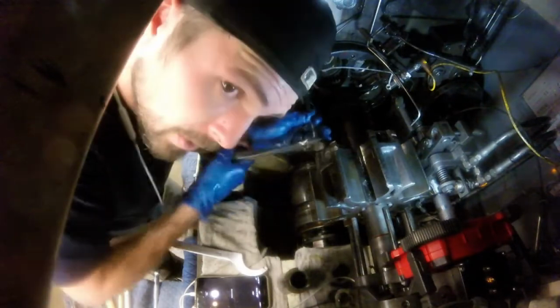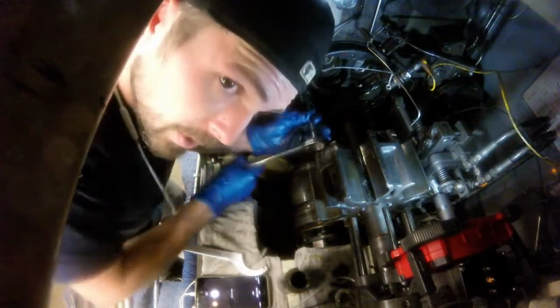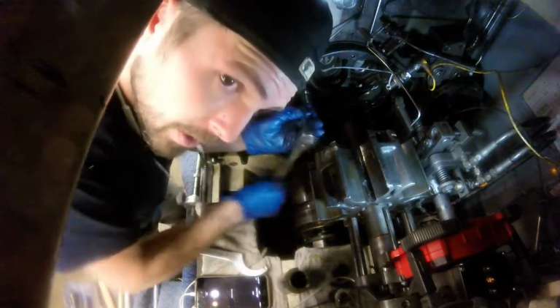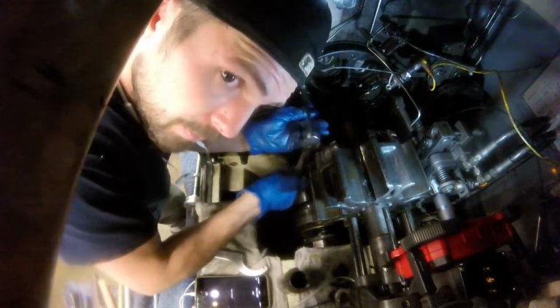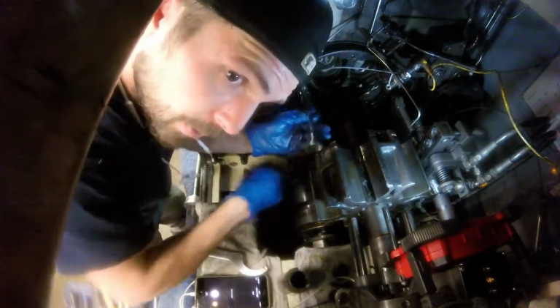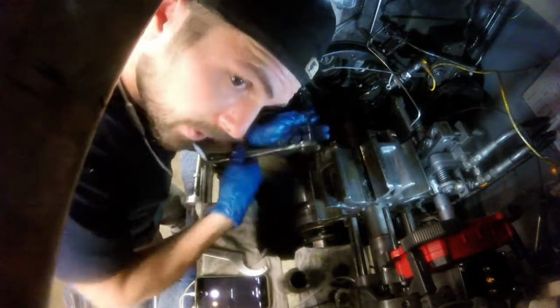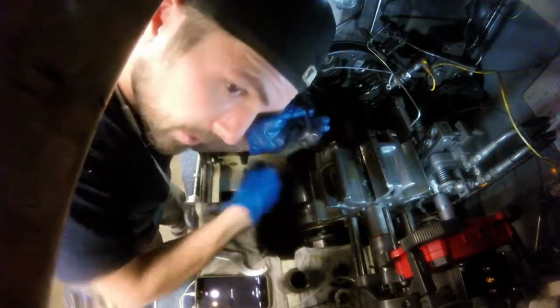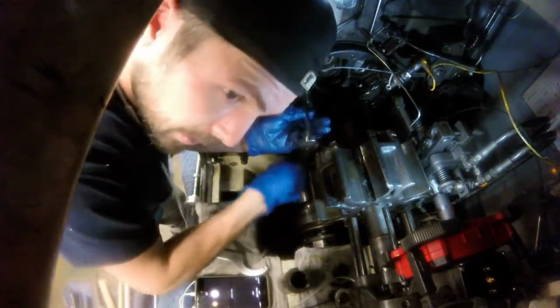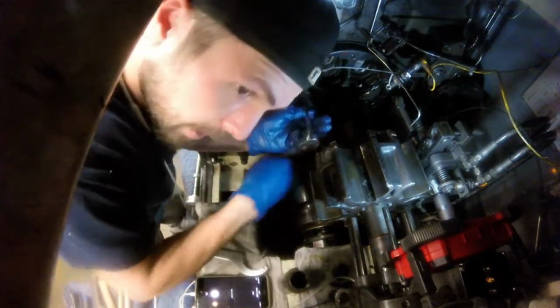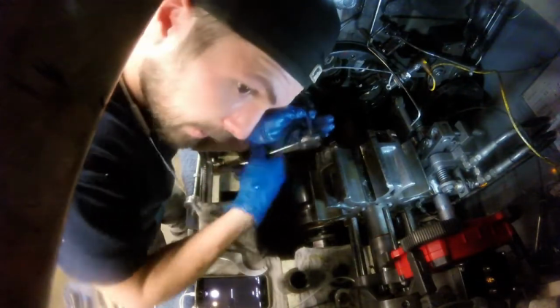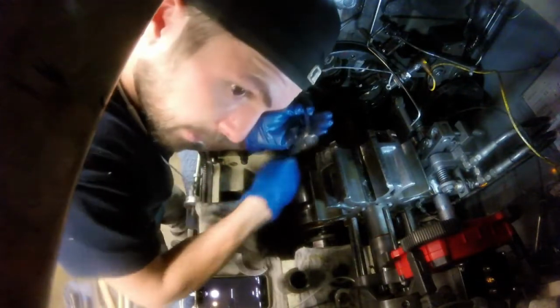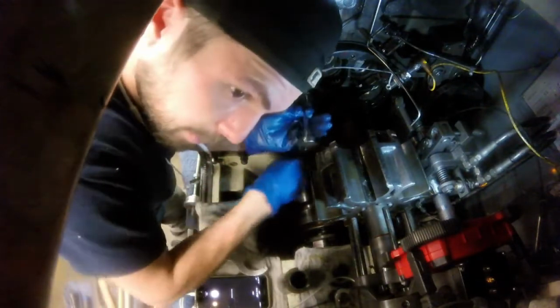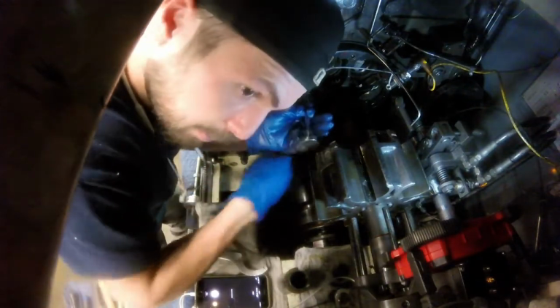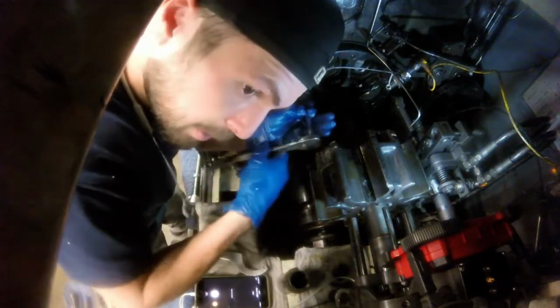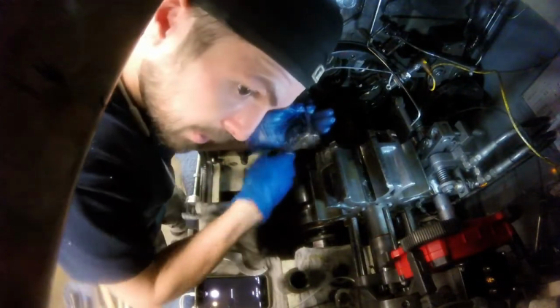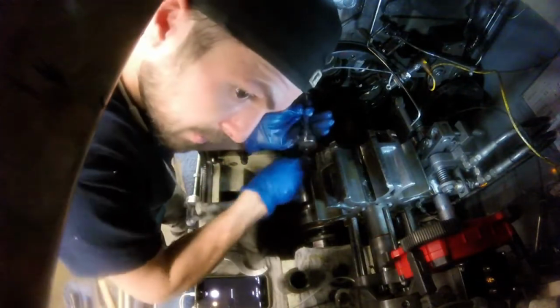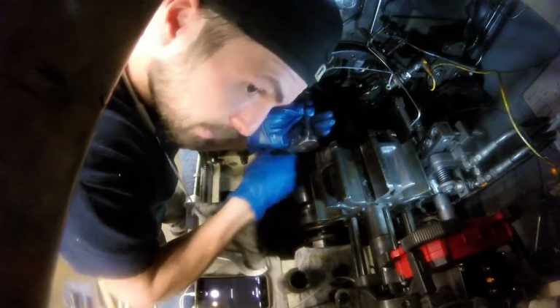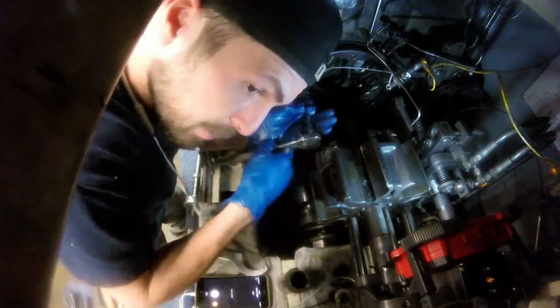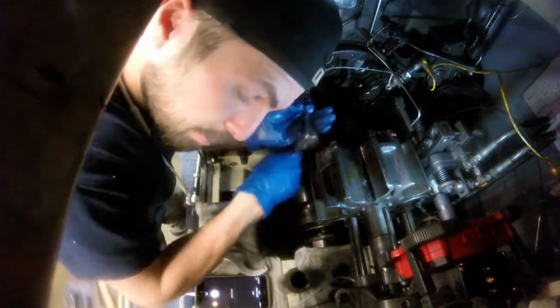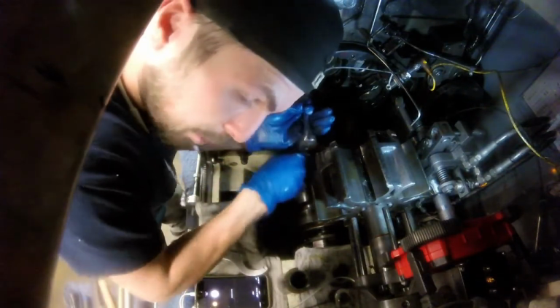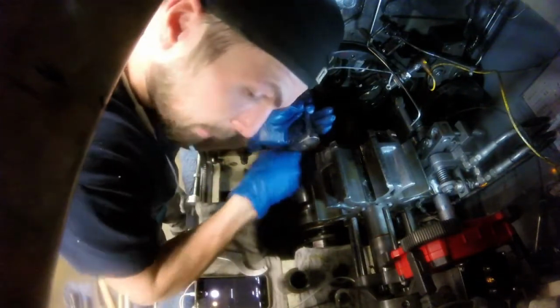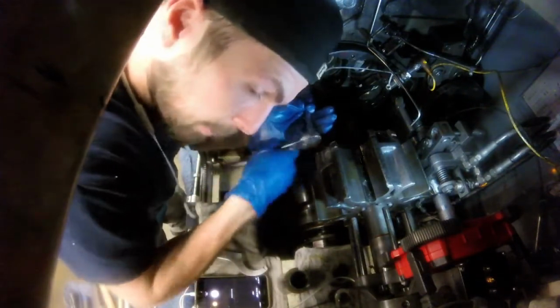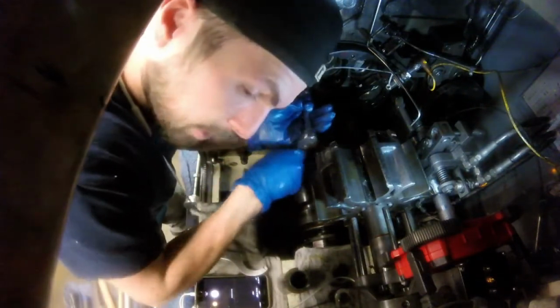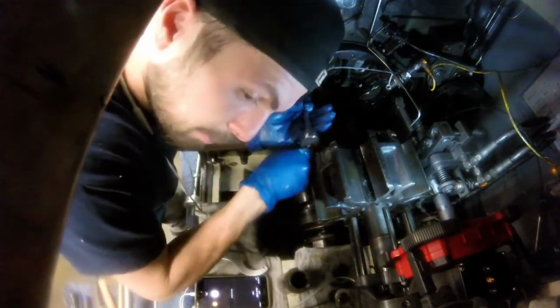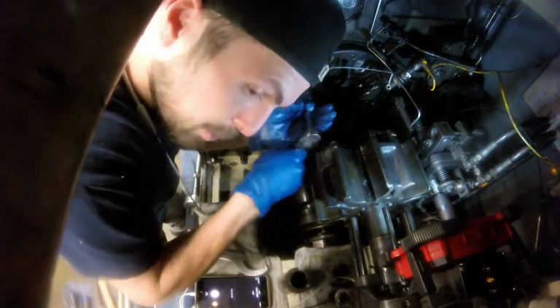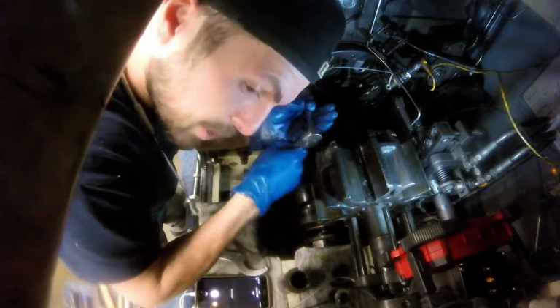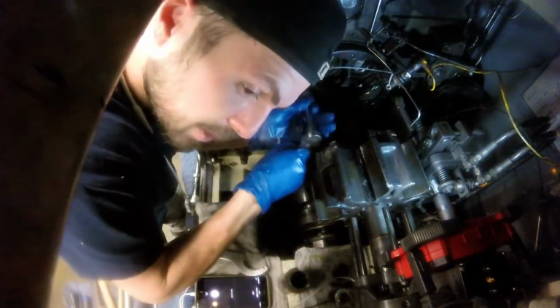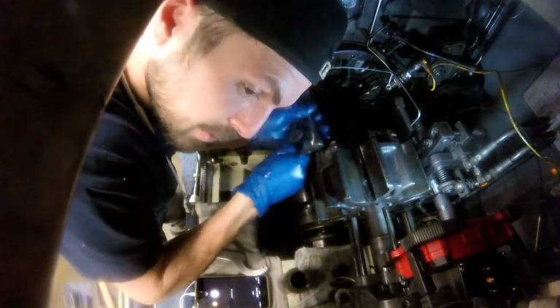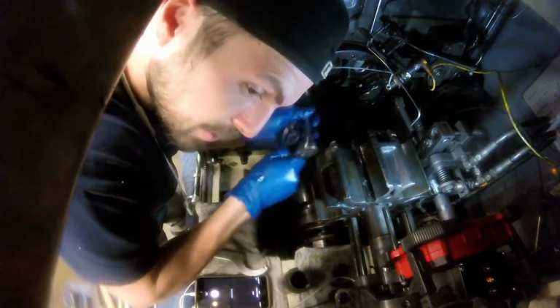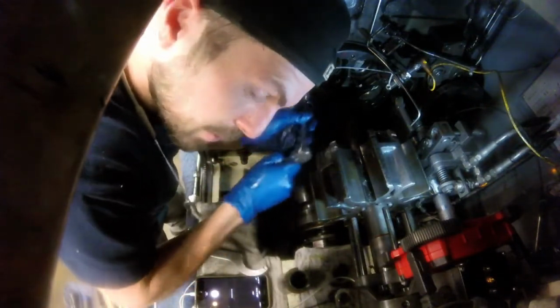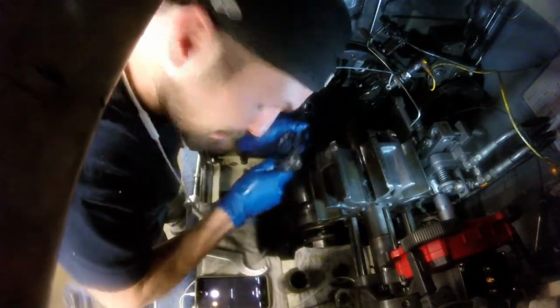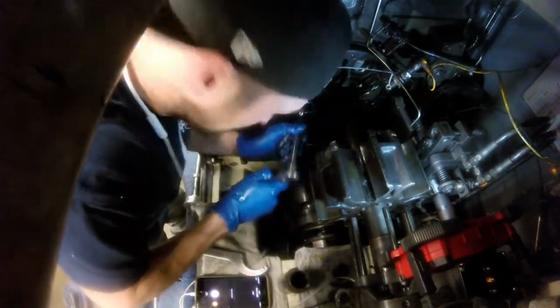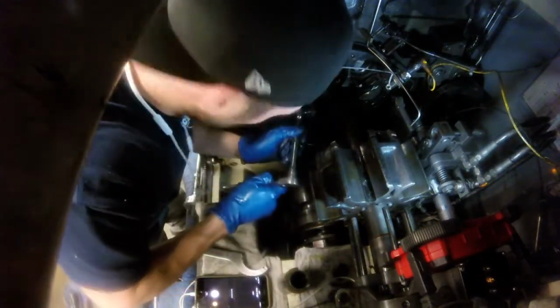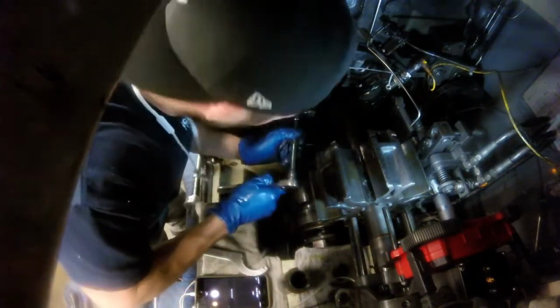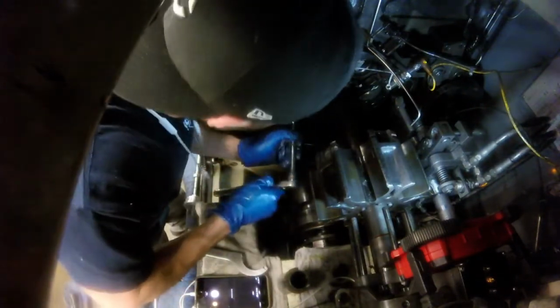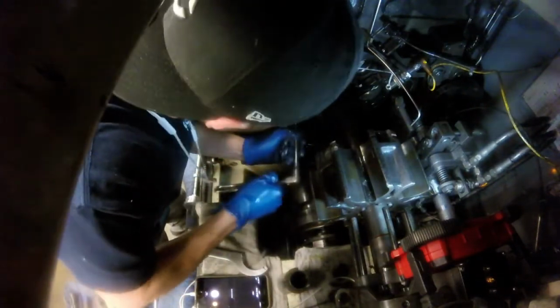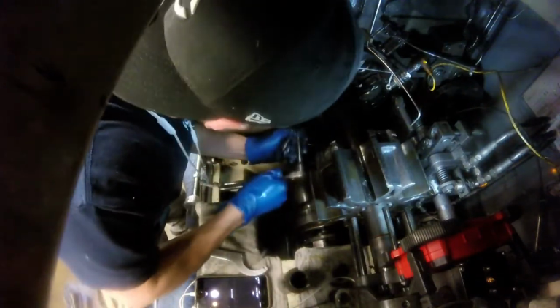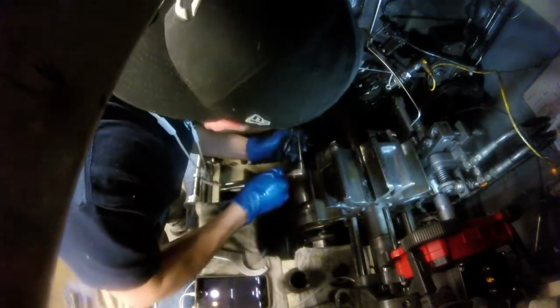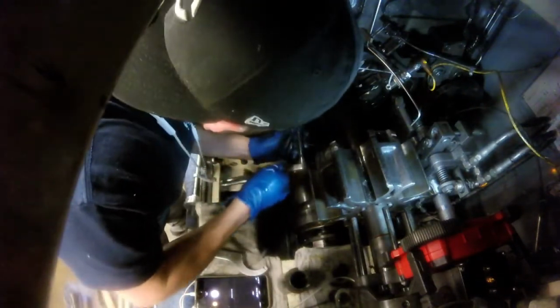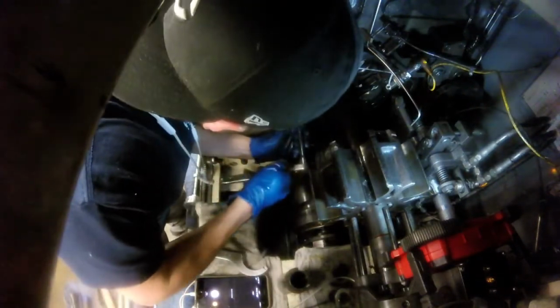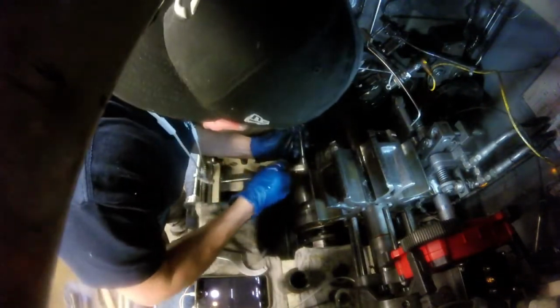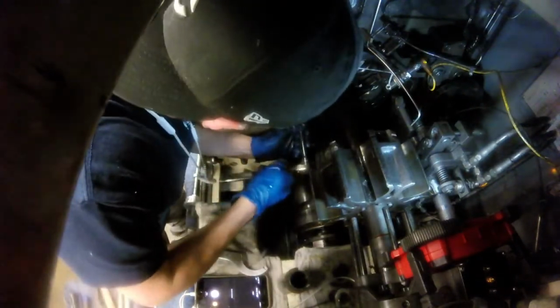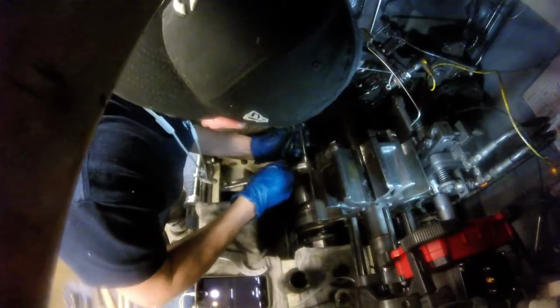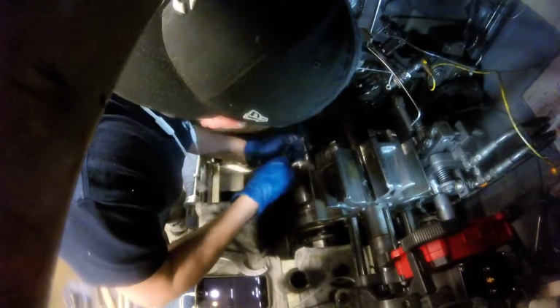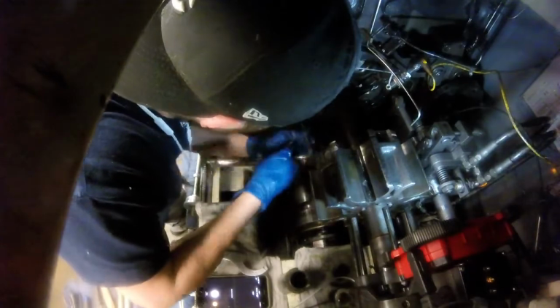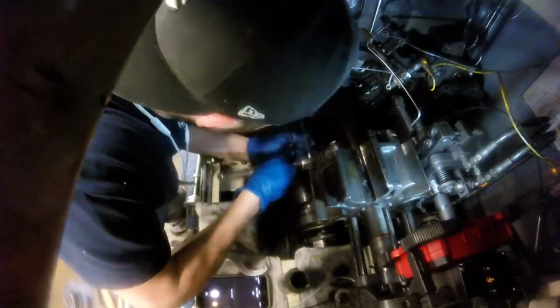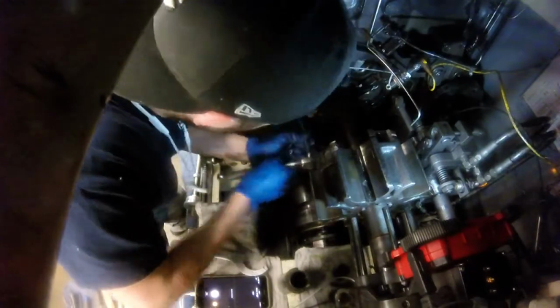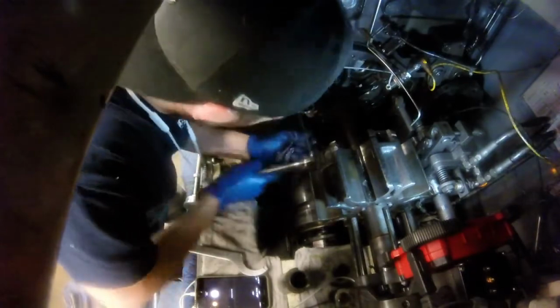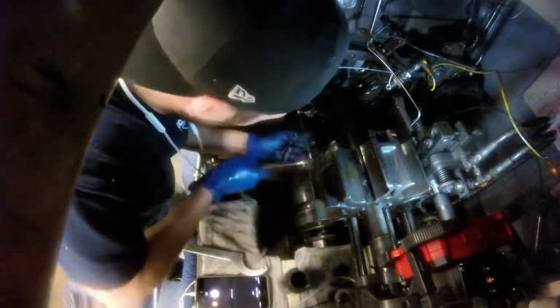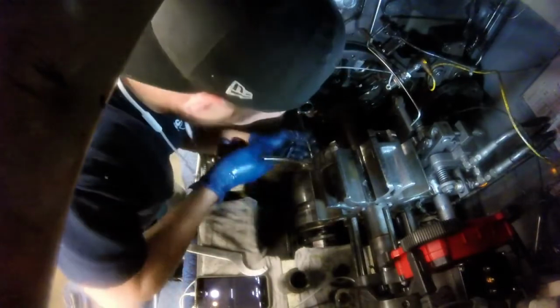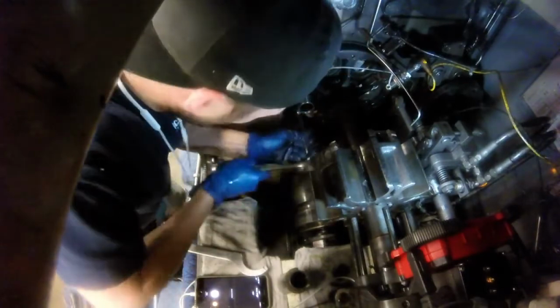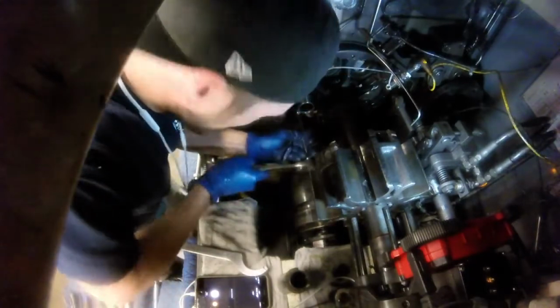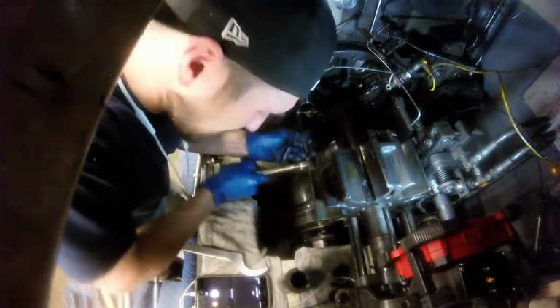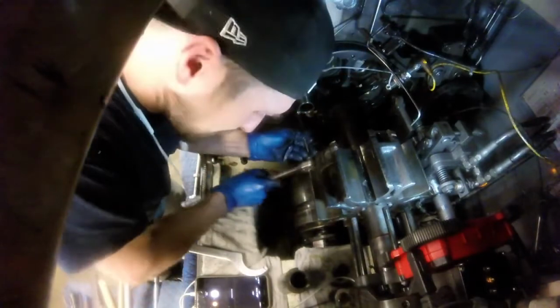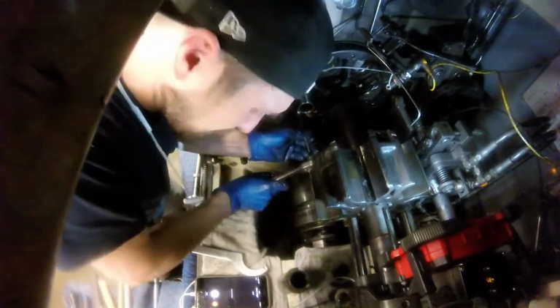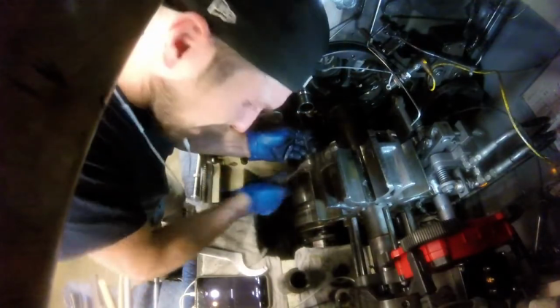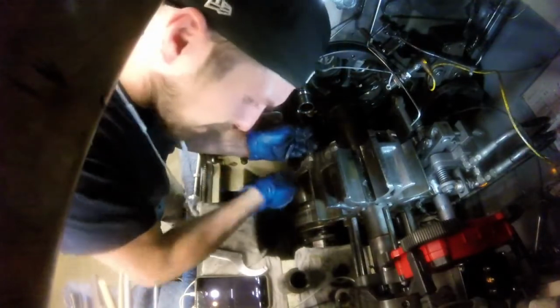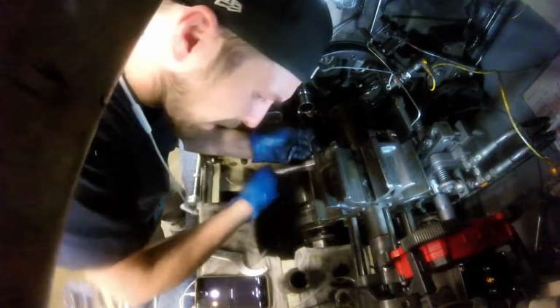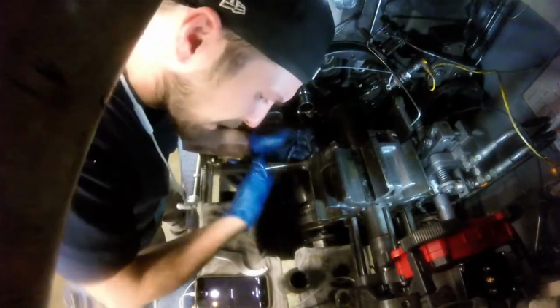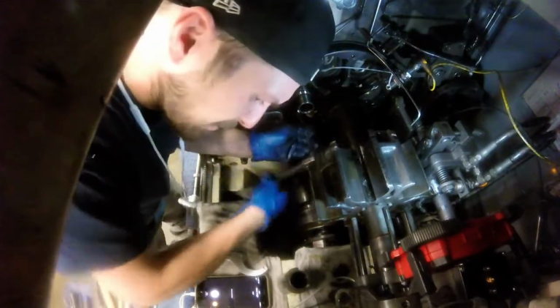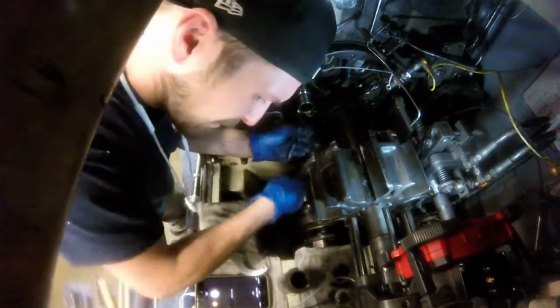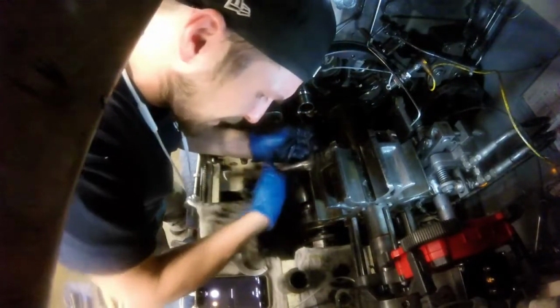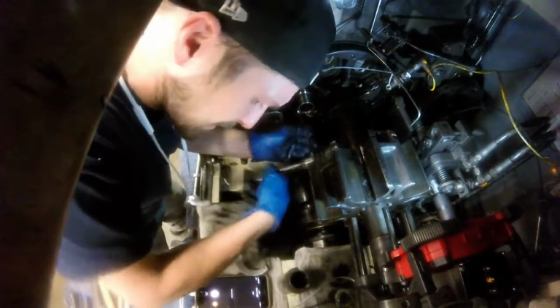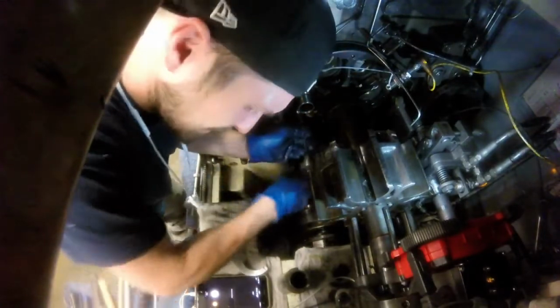If you're a gearhead like me, you probably like machines too. Stick around, we've got a lot to fix.